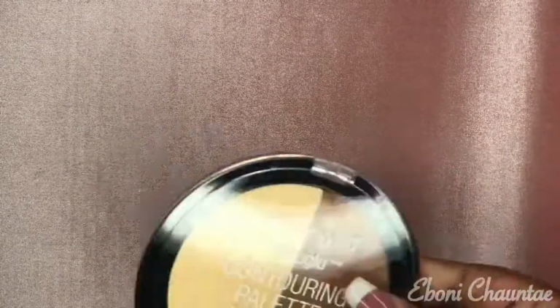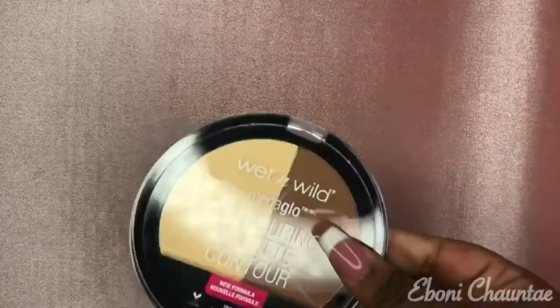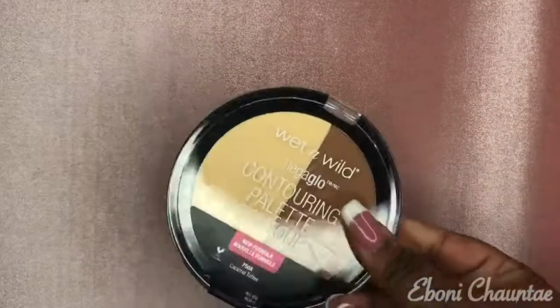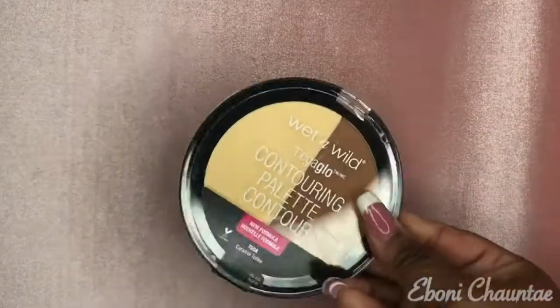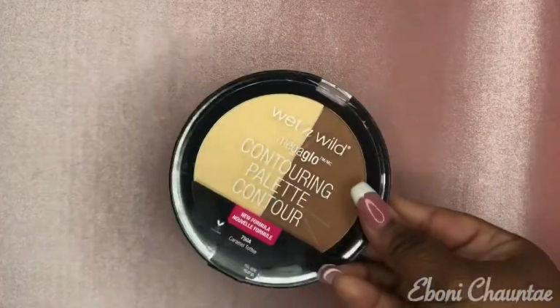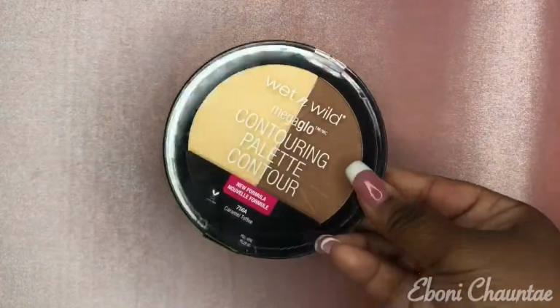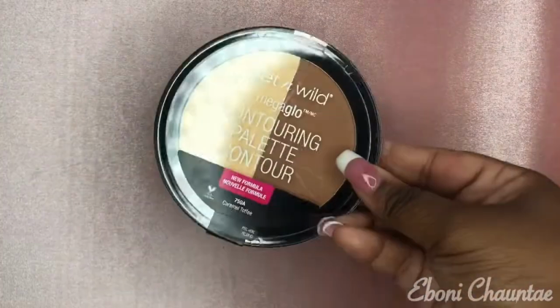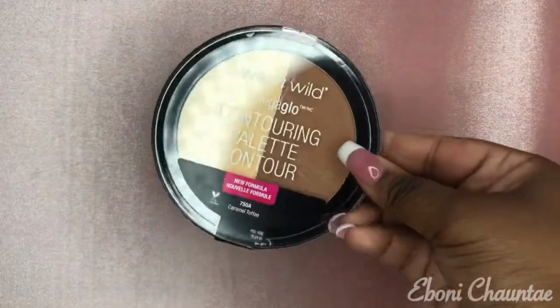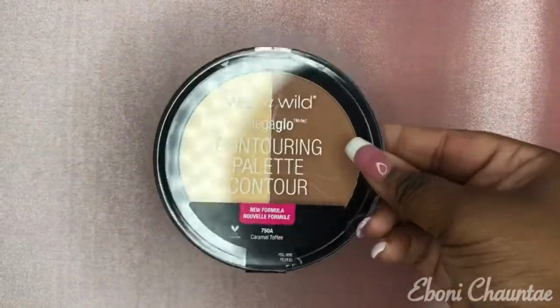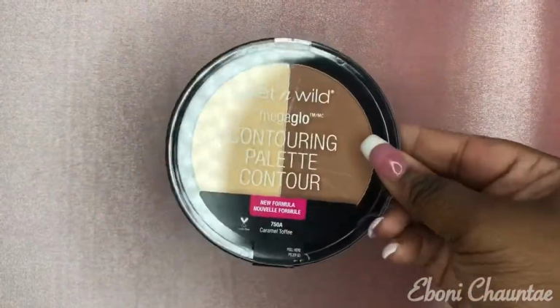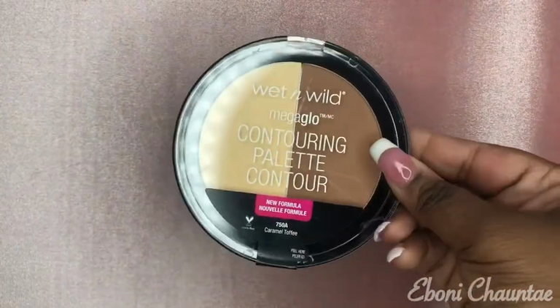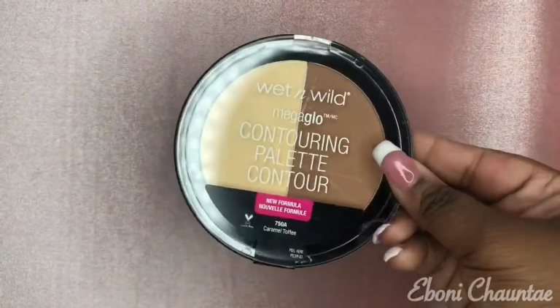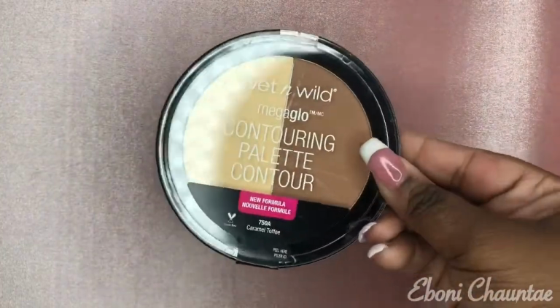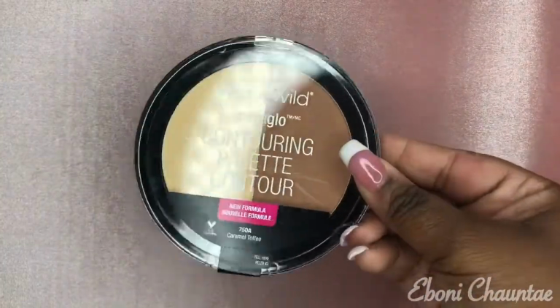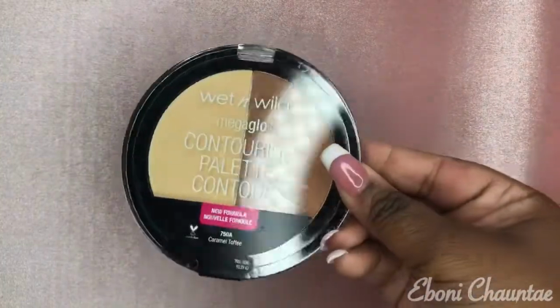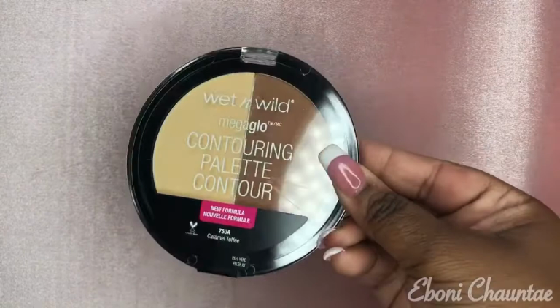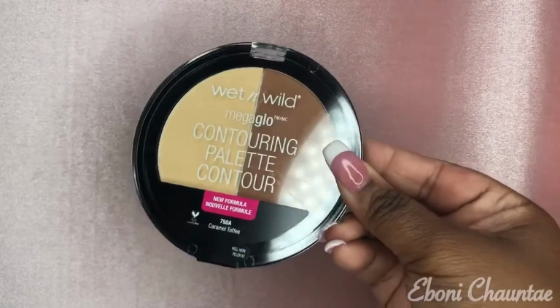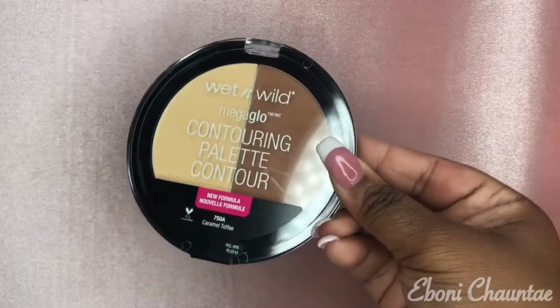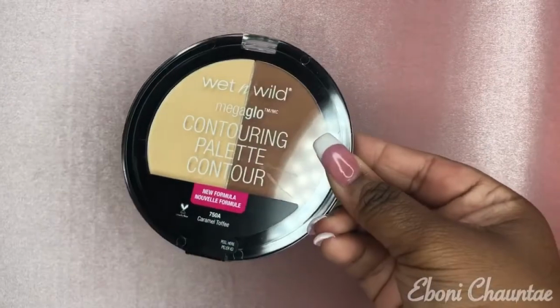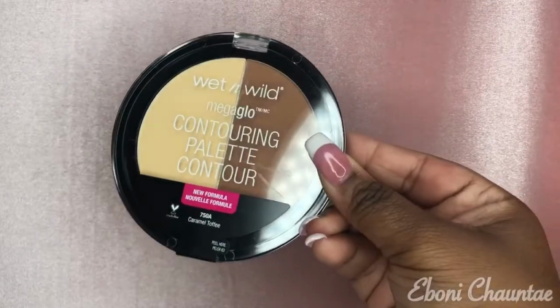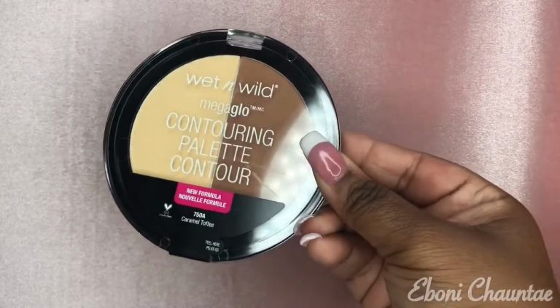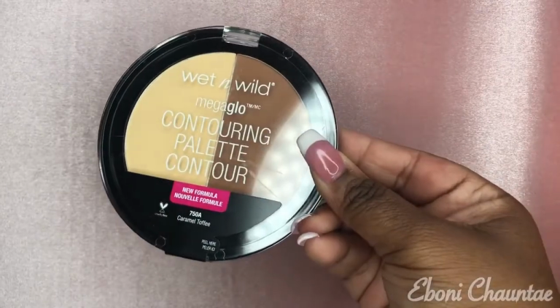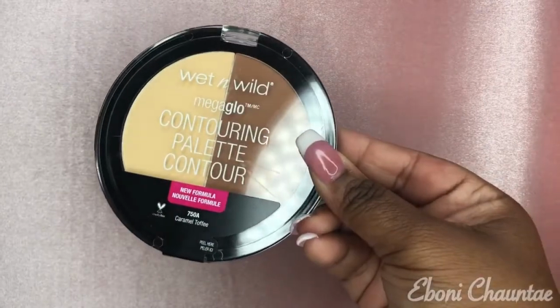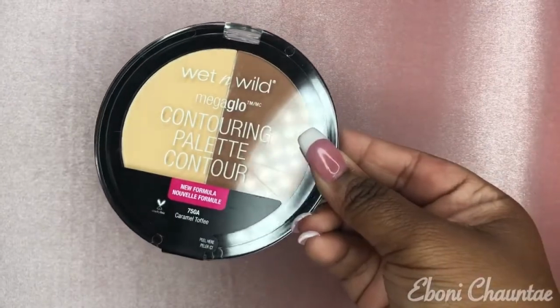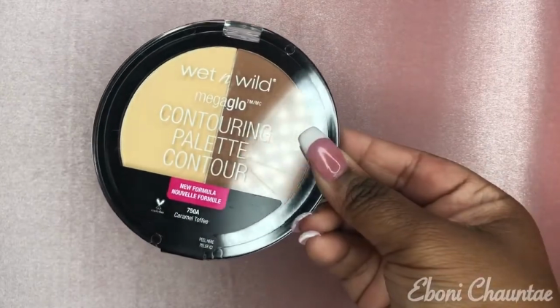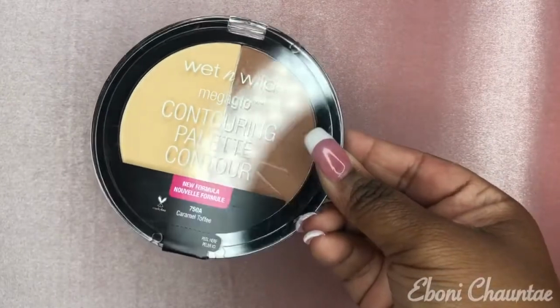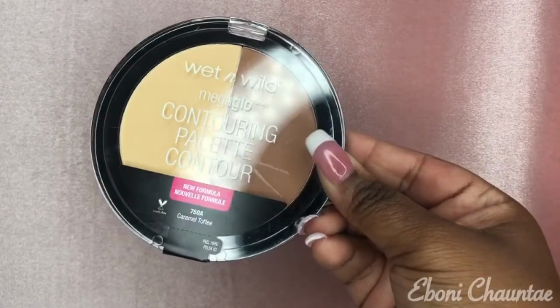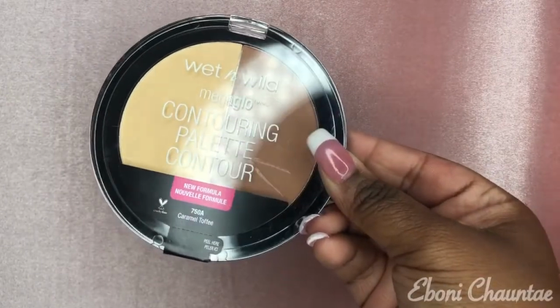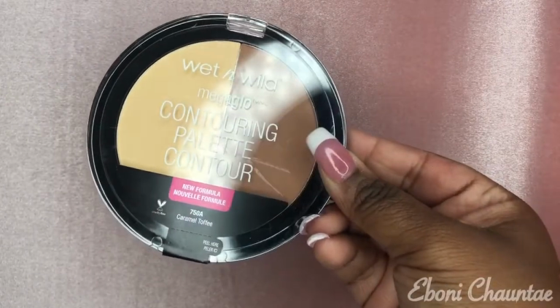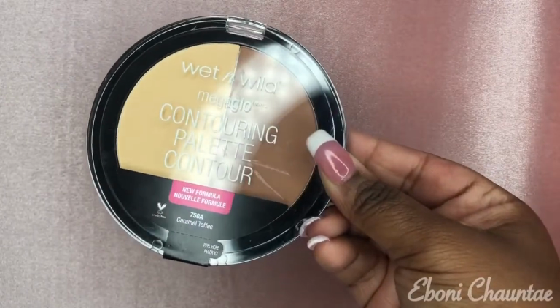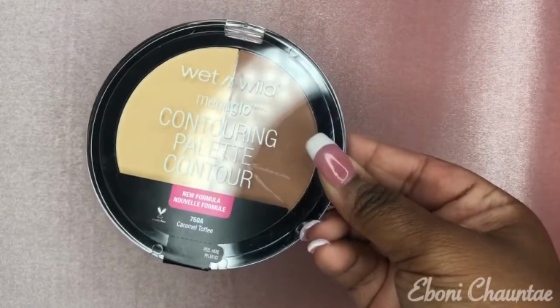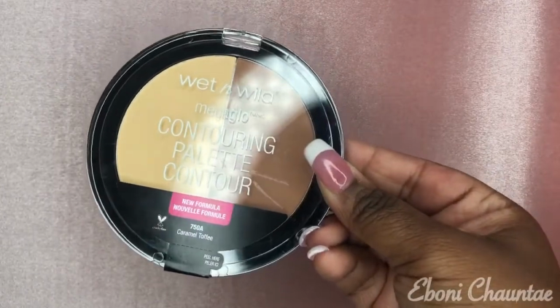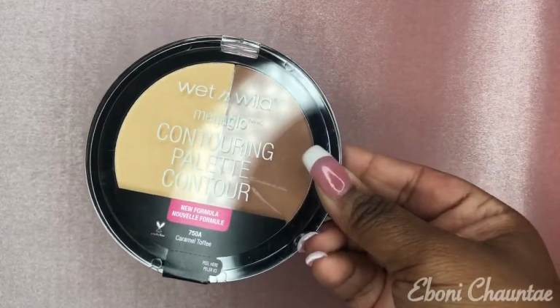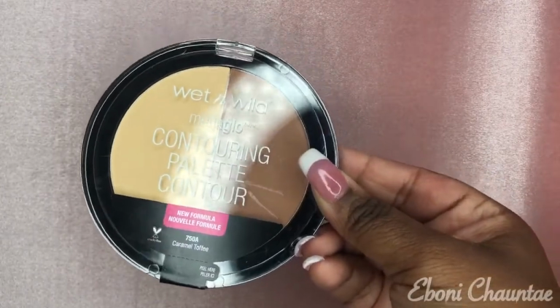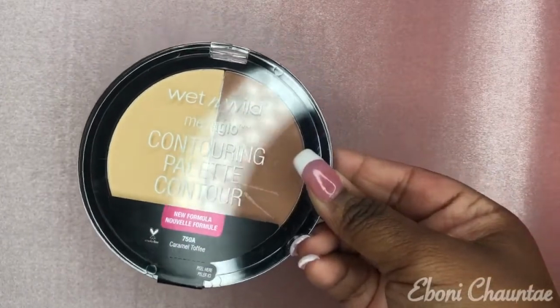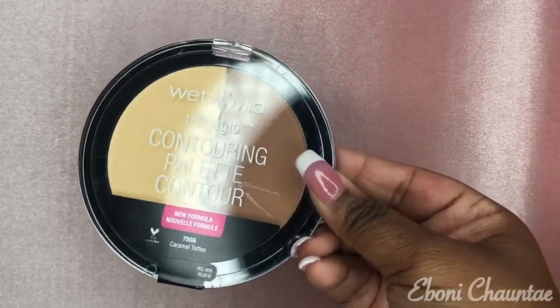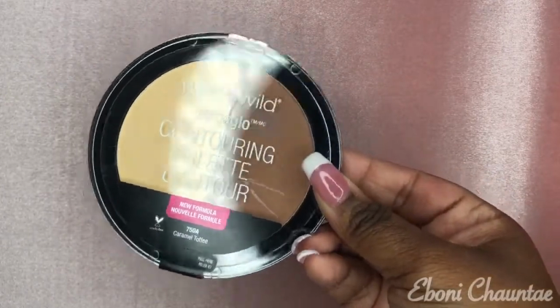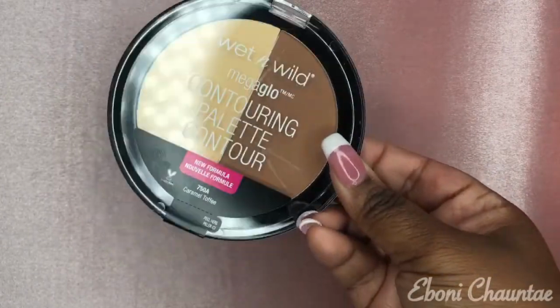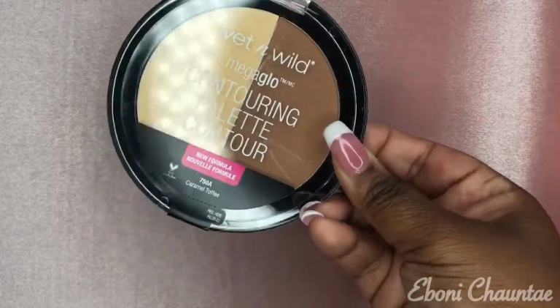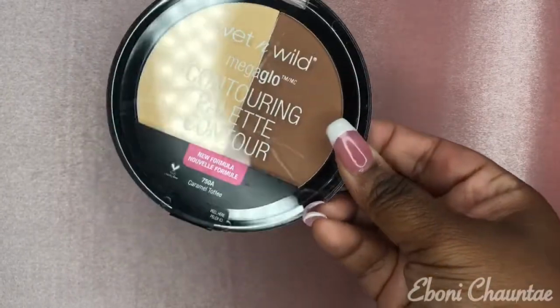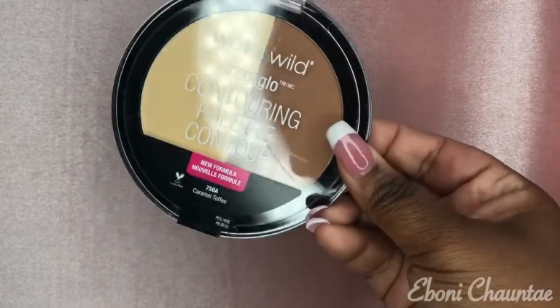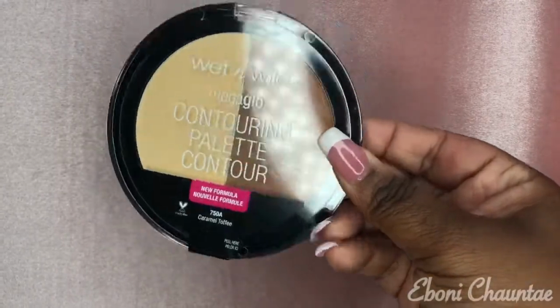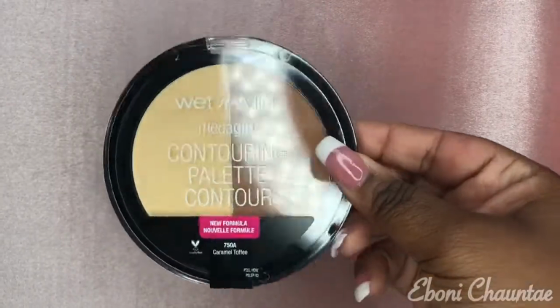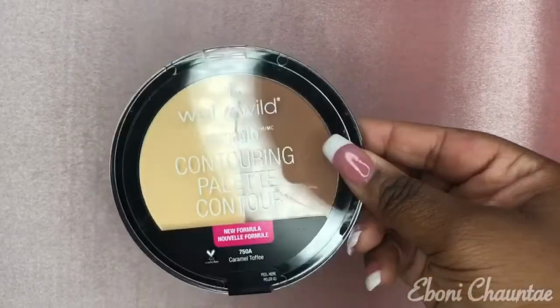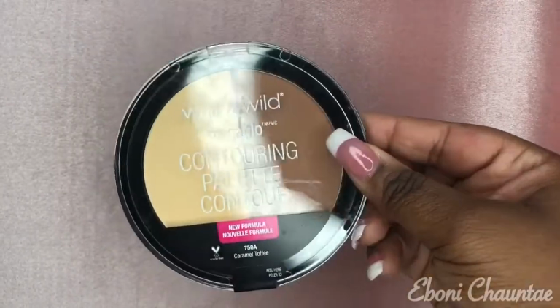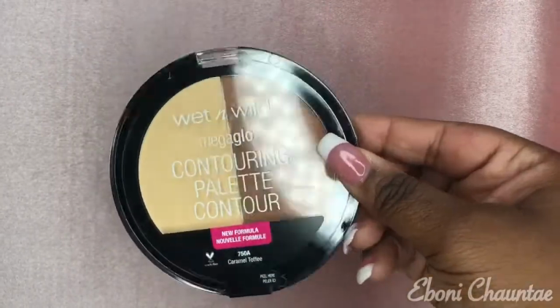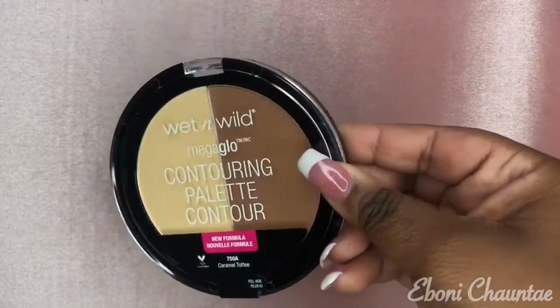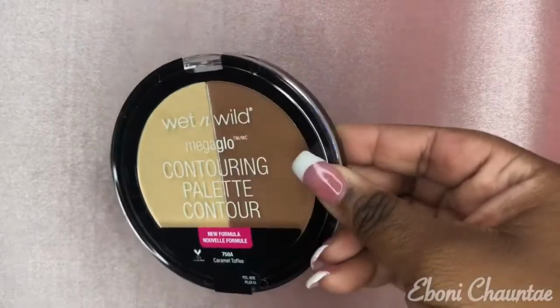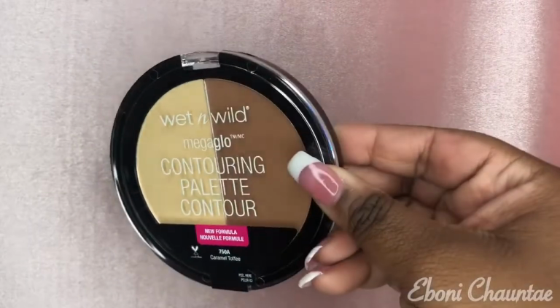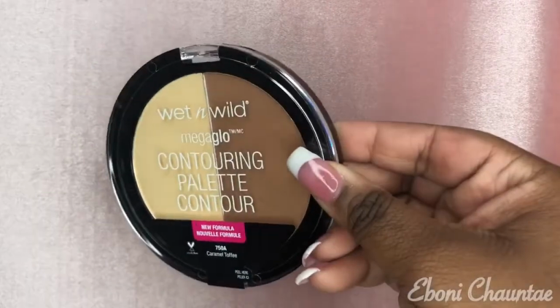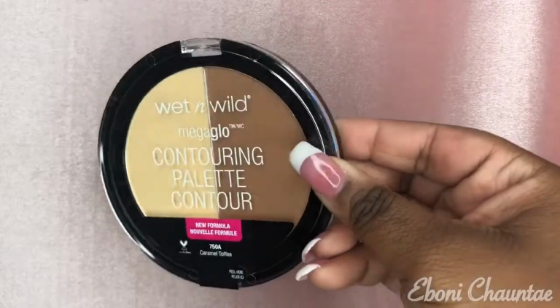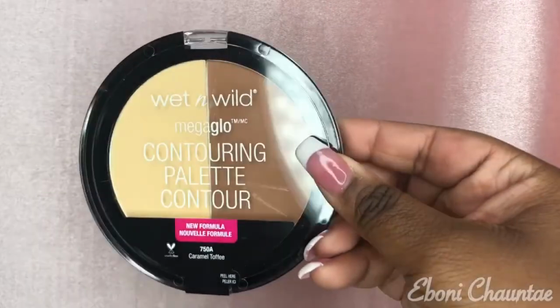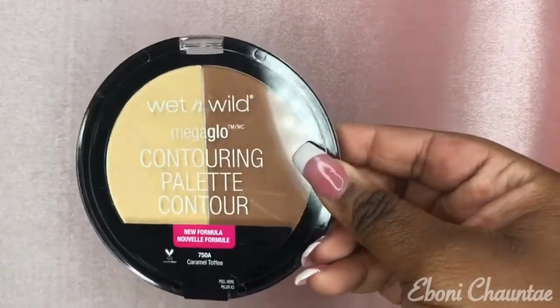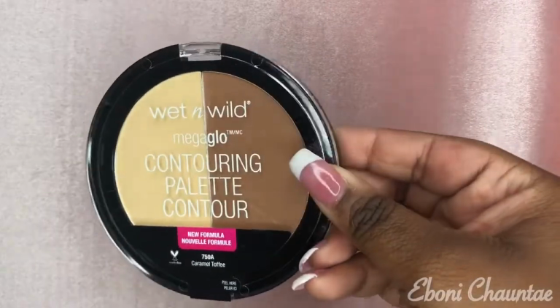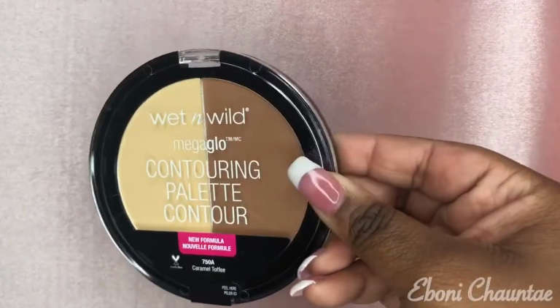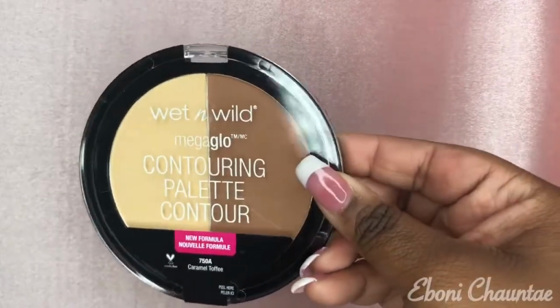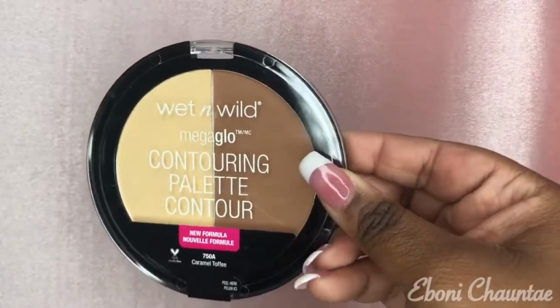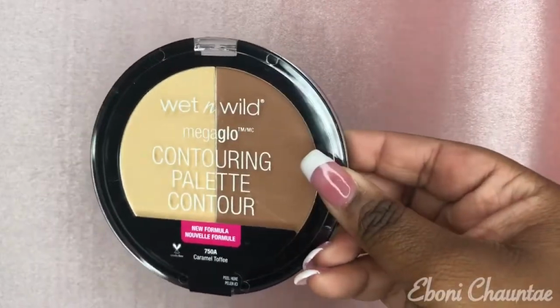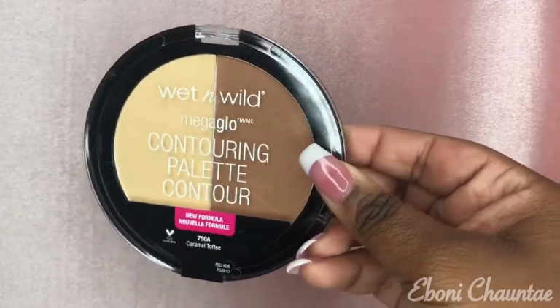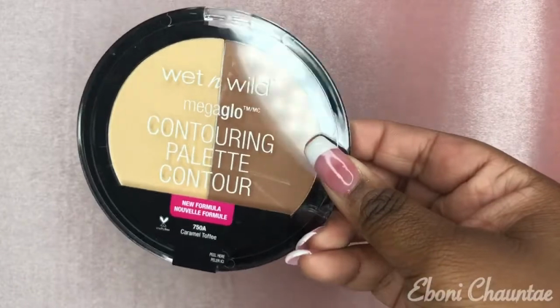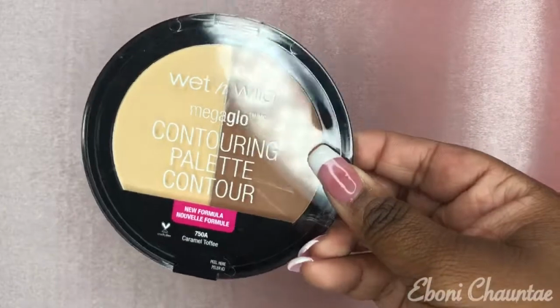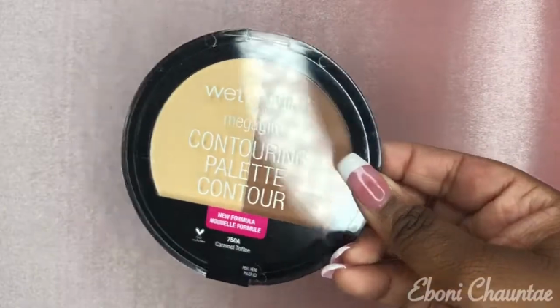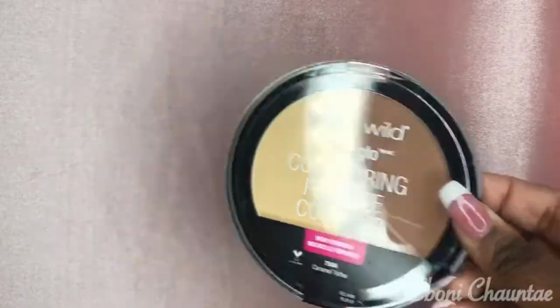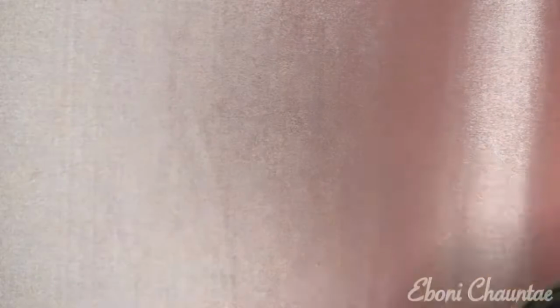The next thing I got is this Wet n Wild Contour Palette in the color Caramel Toffee, and it just looks like that.